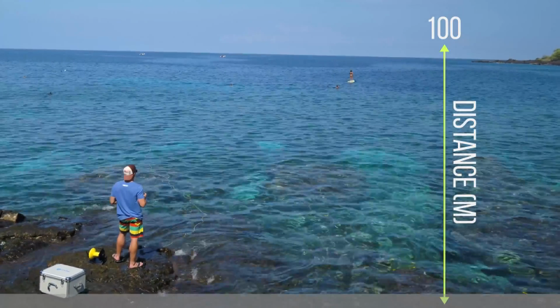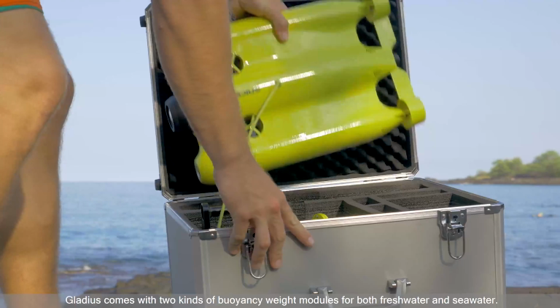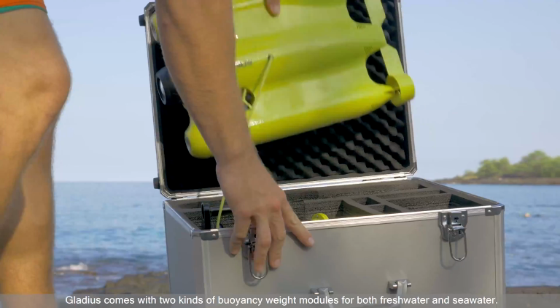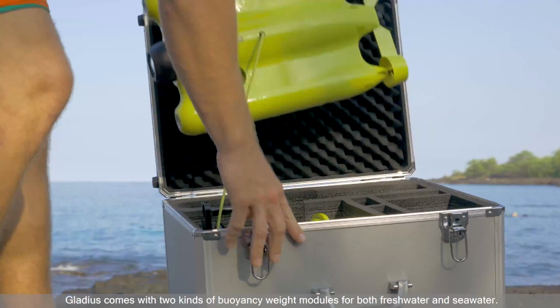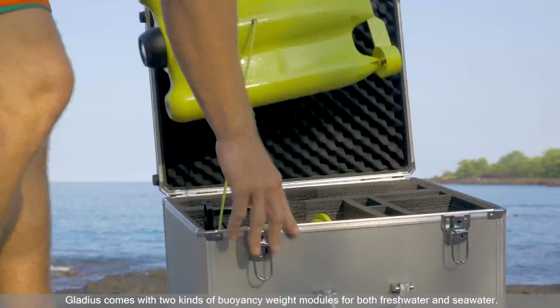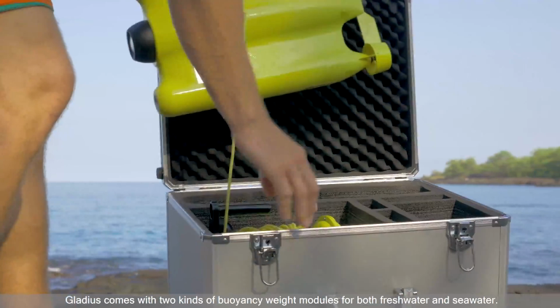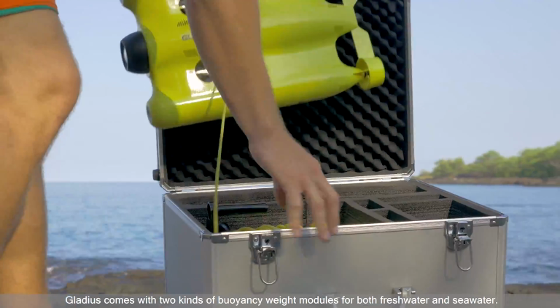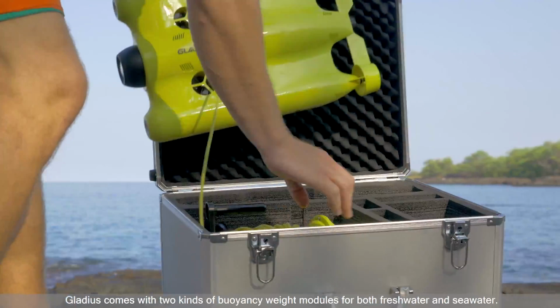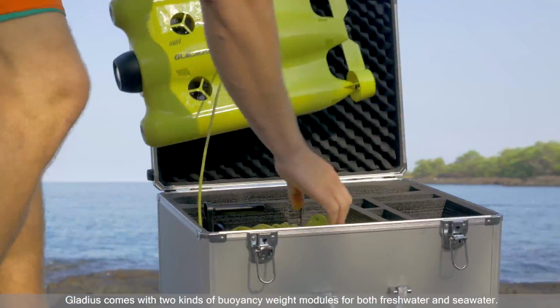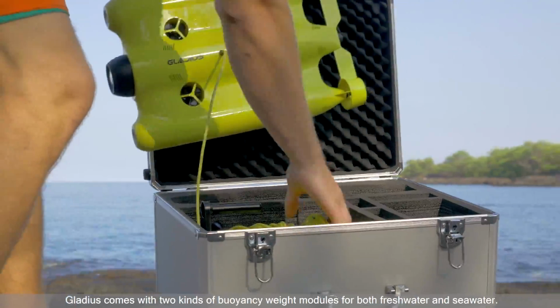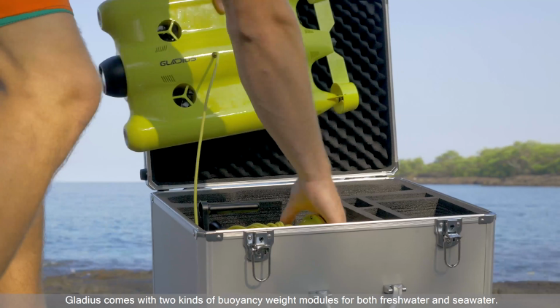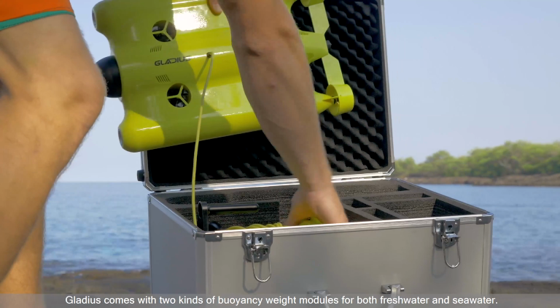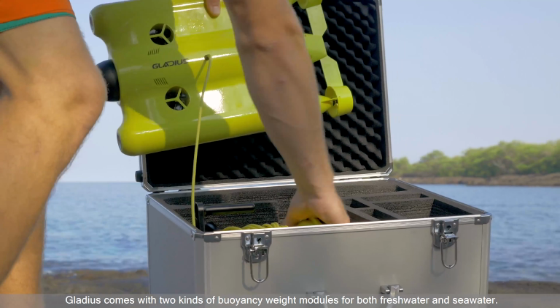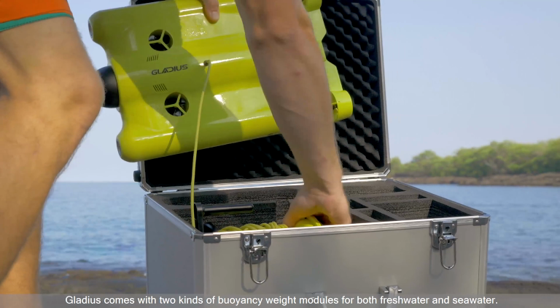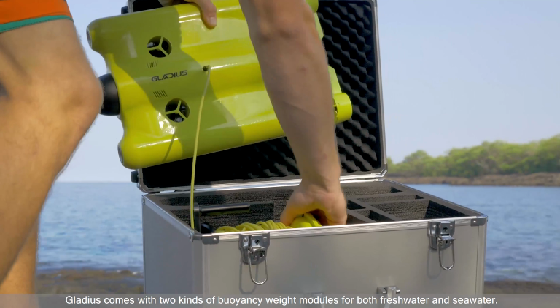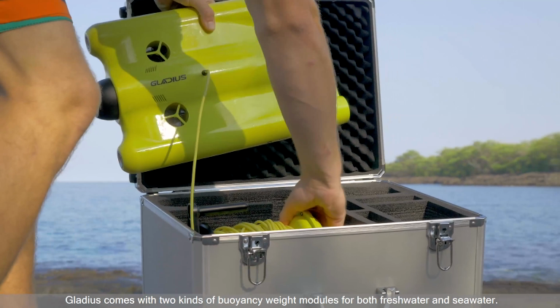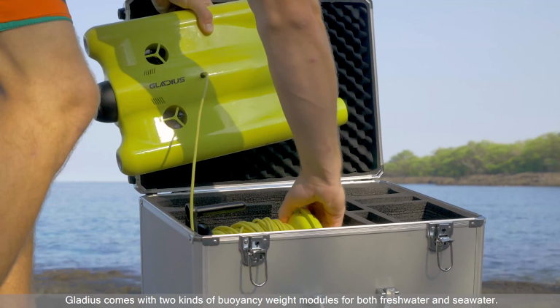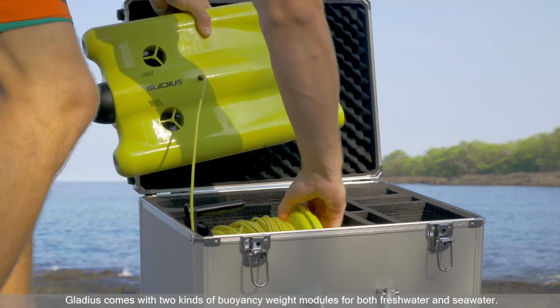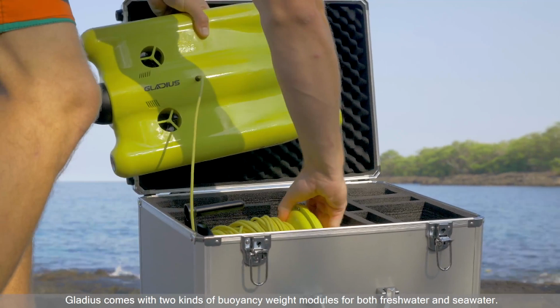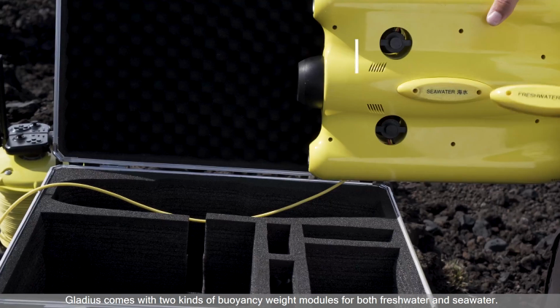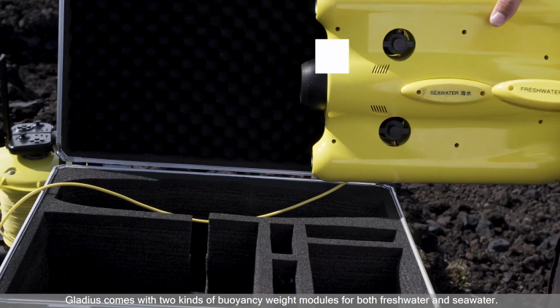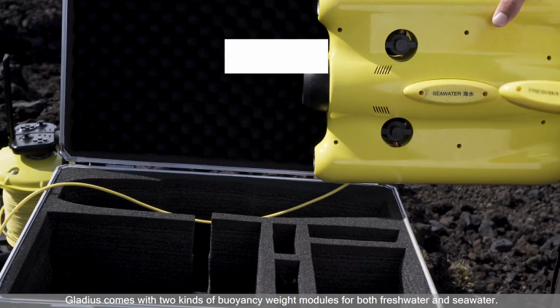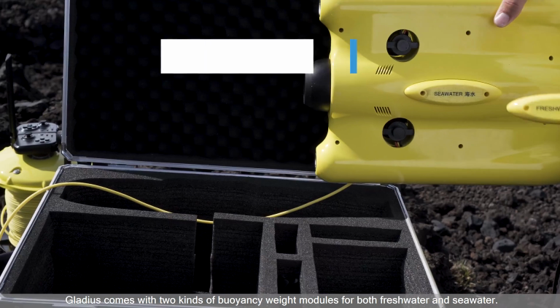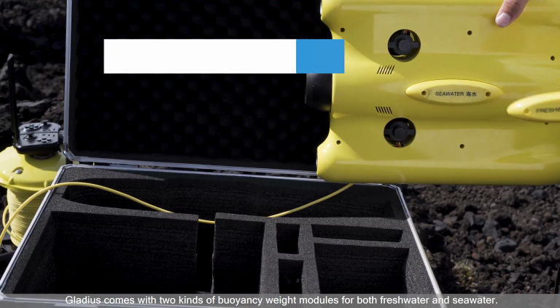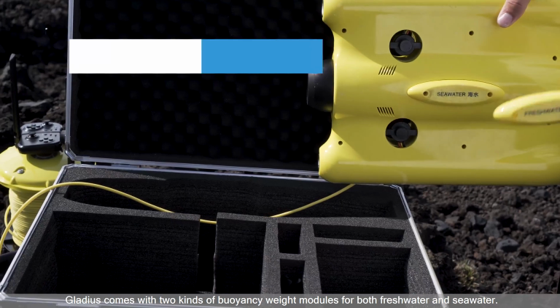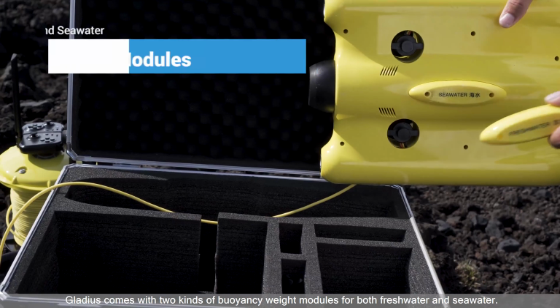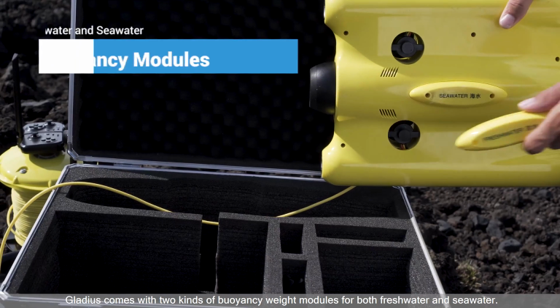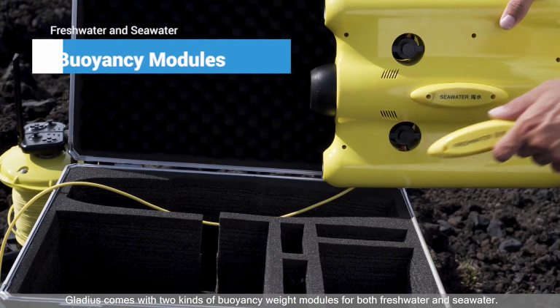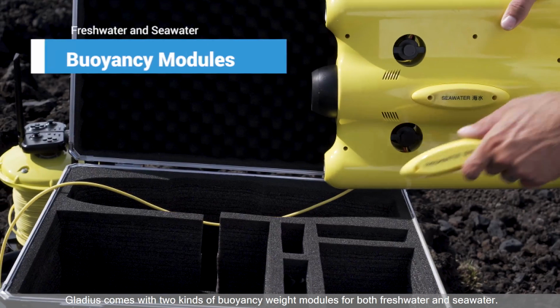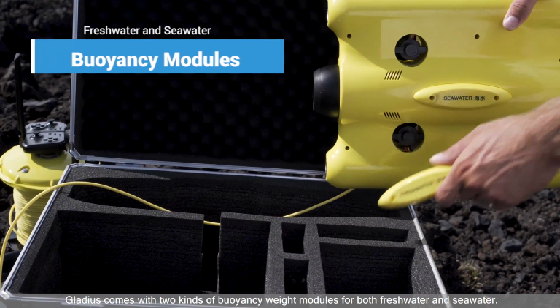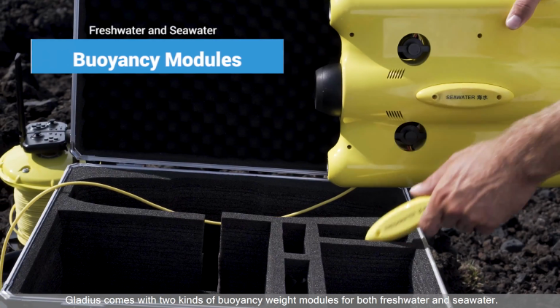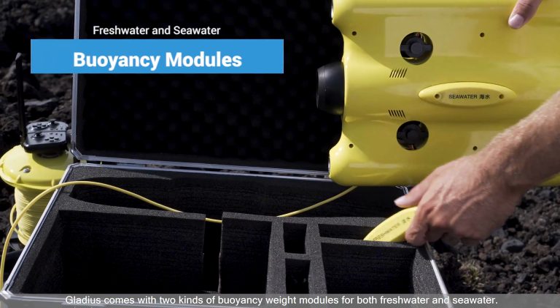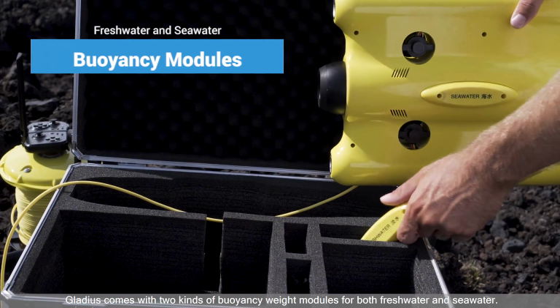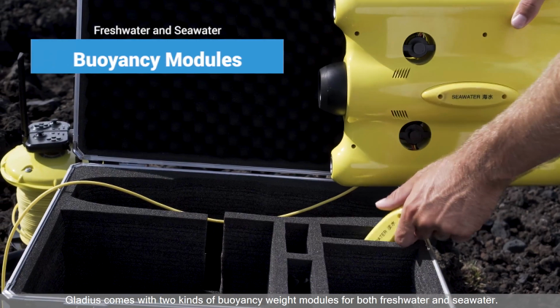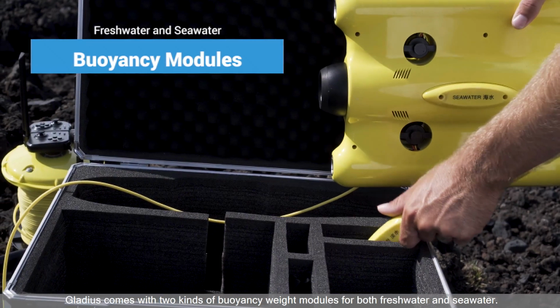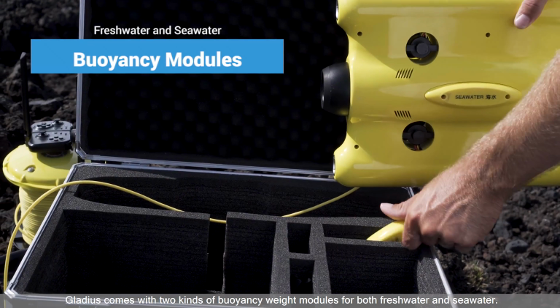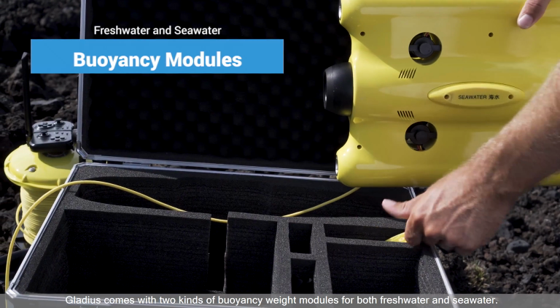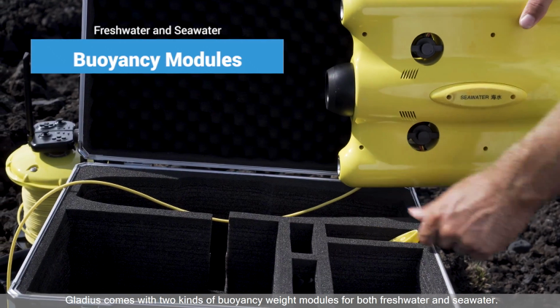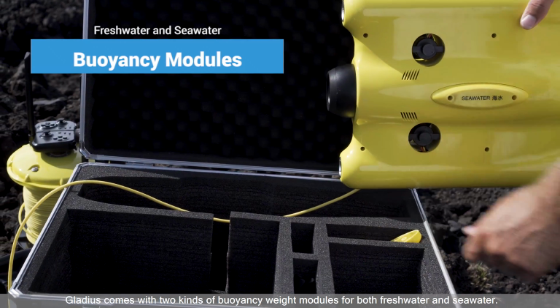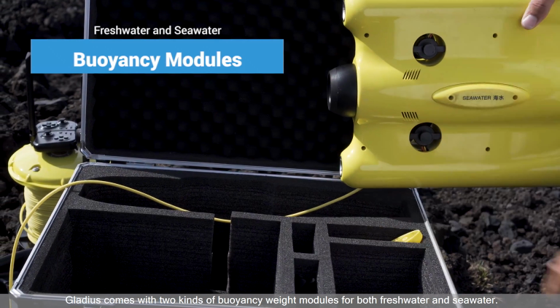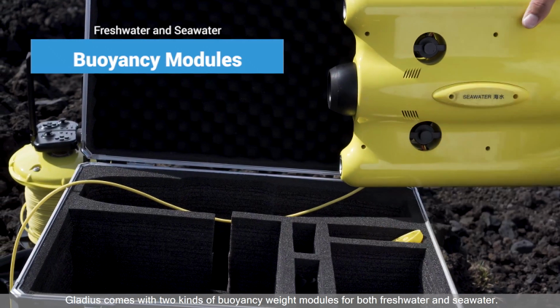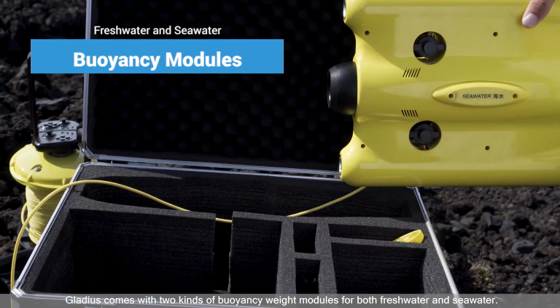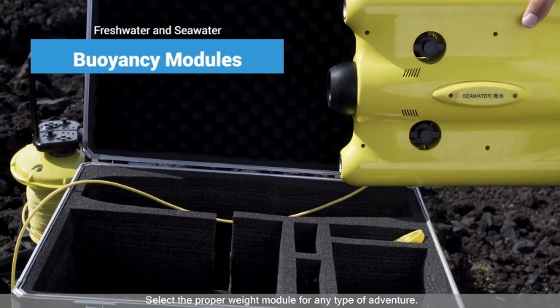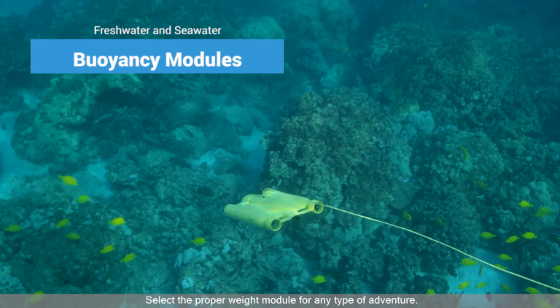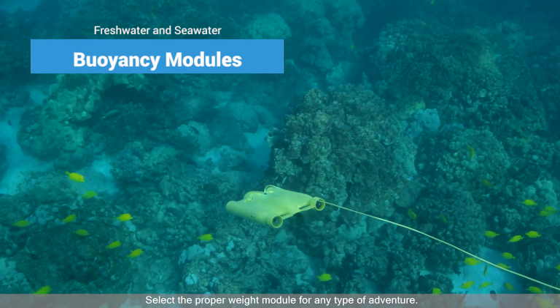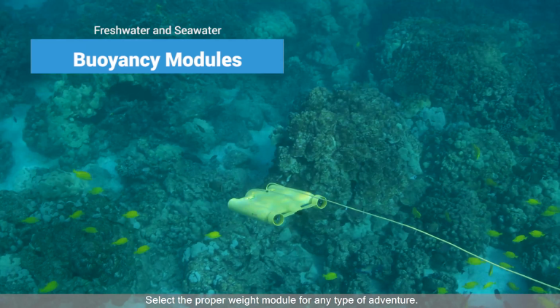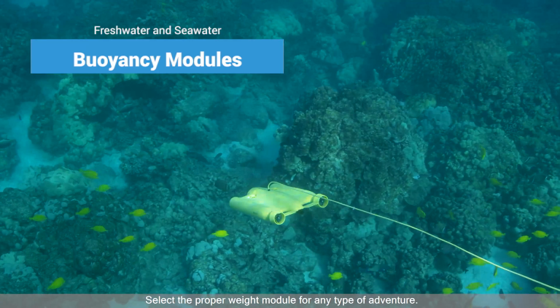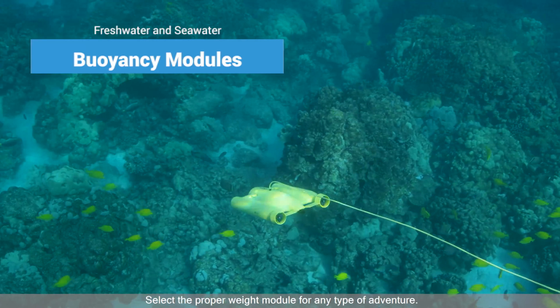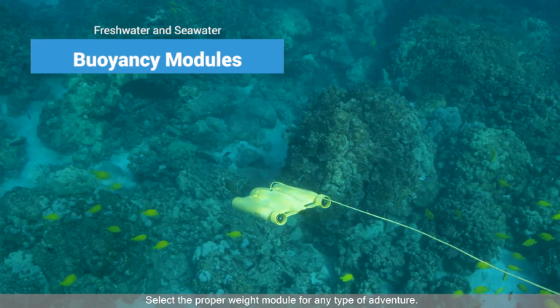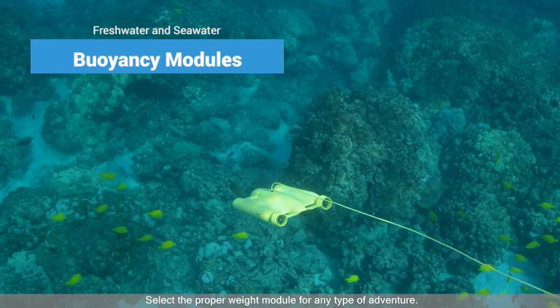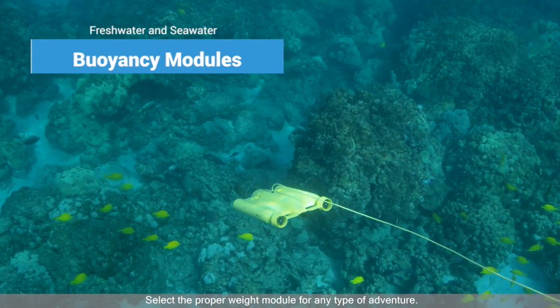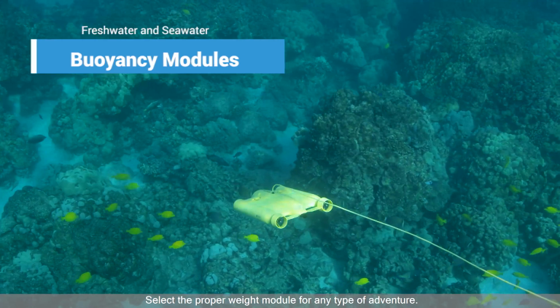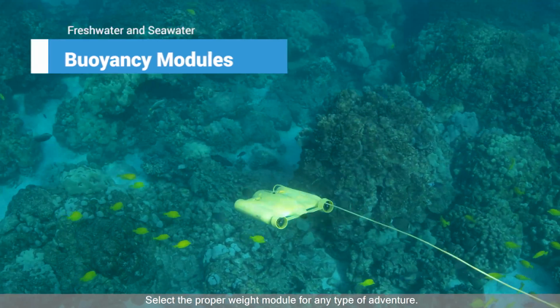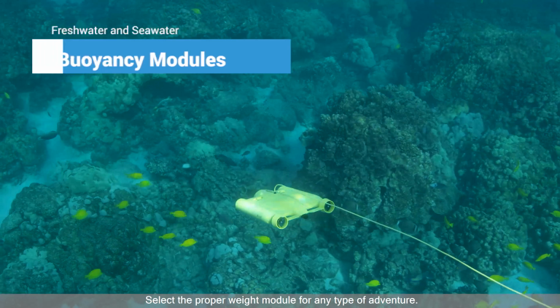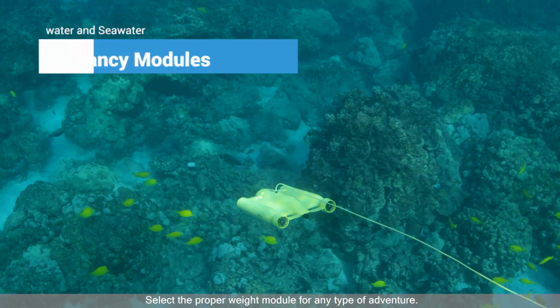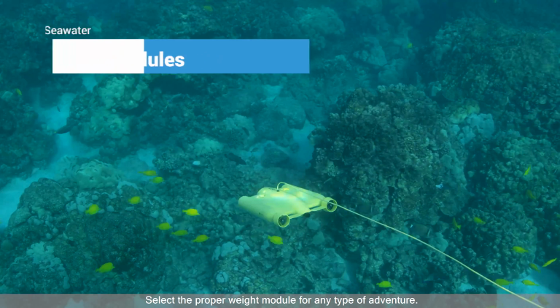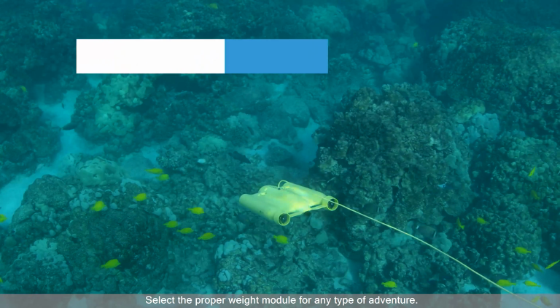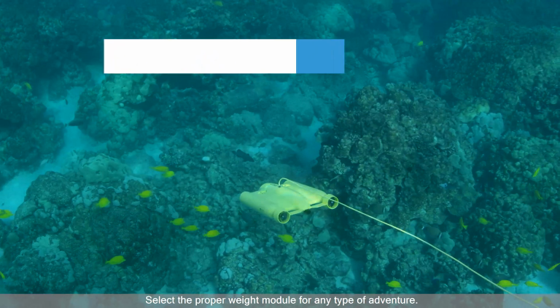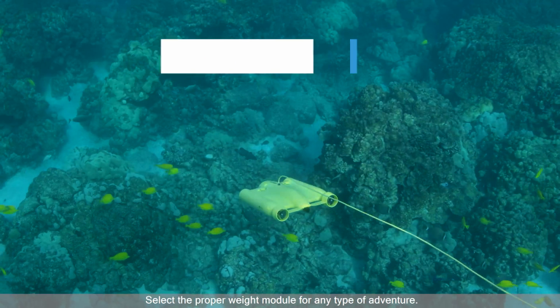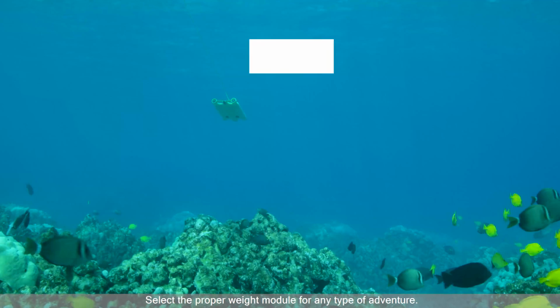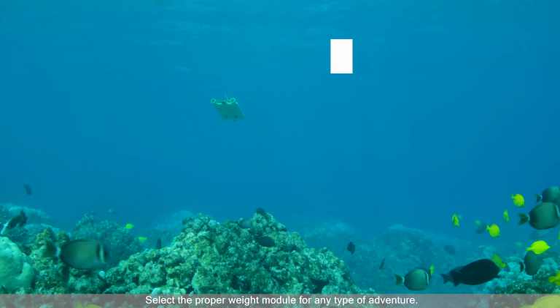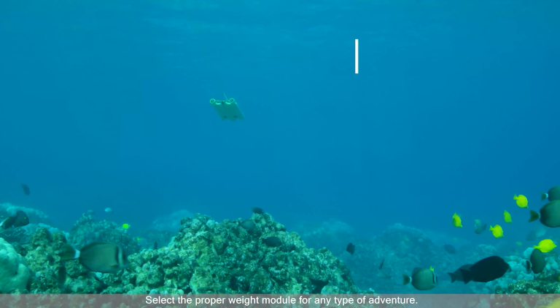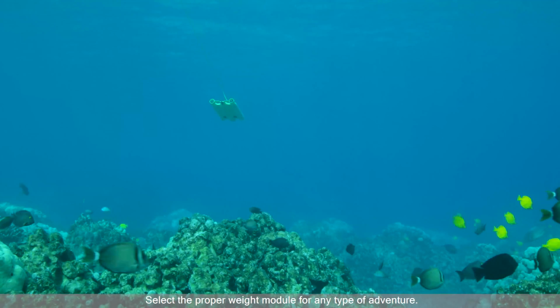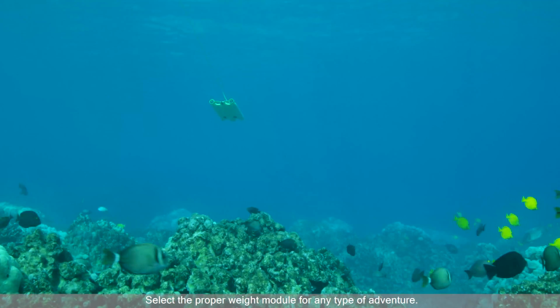Gladius comes with two kinds of buoyancy weight modules for both freshwater and seawater. Select the proper weight module for any type of adventure.